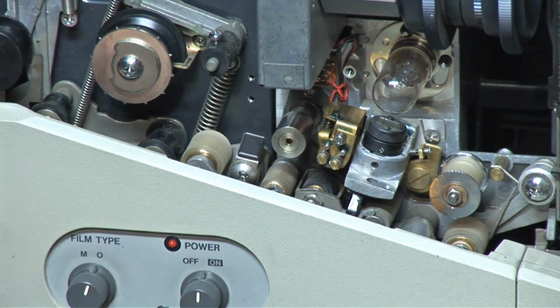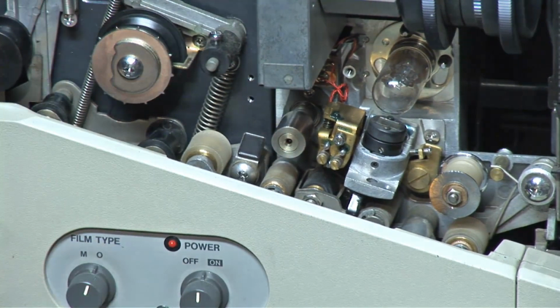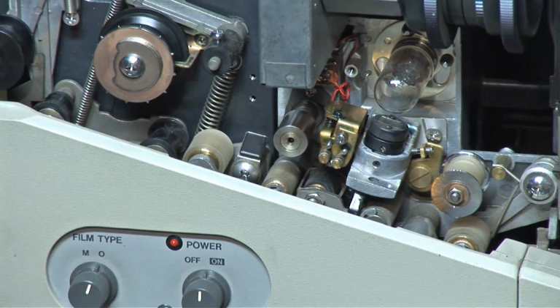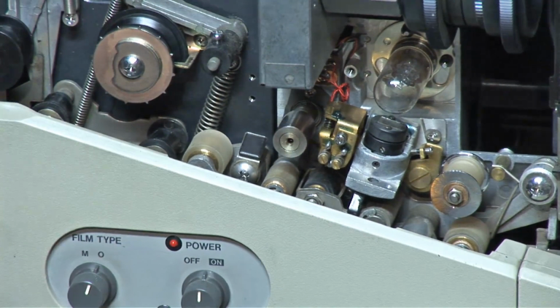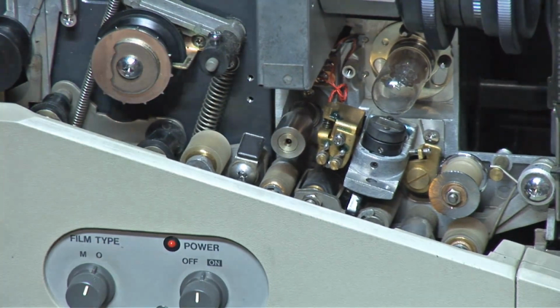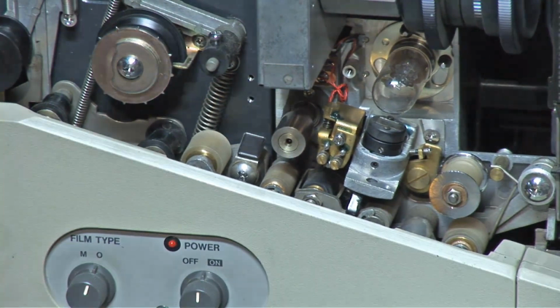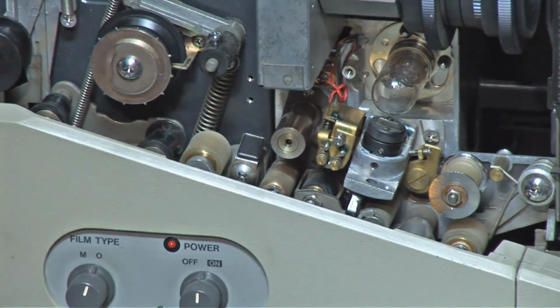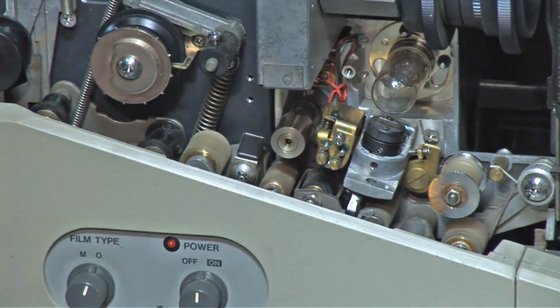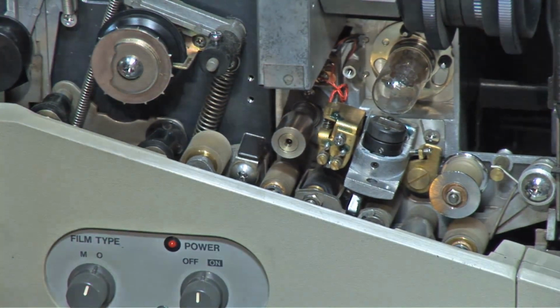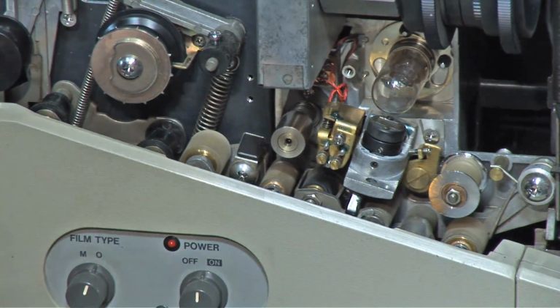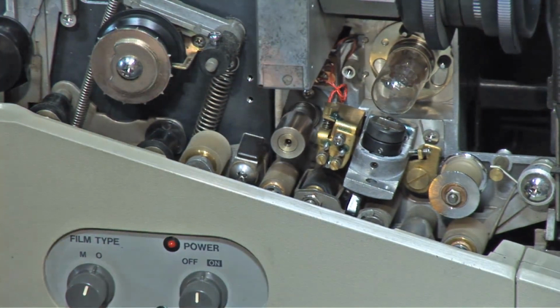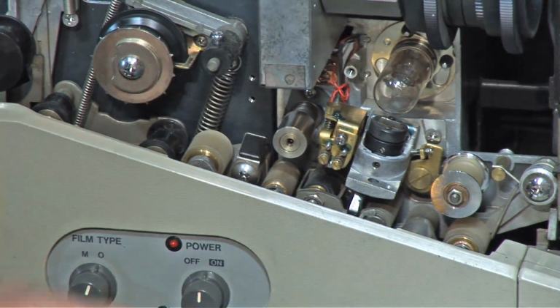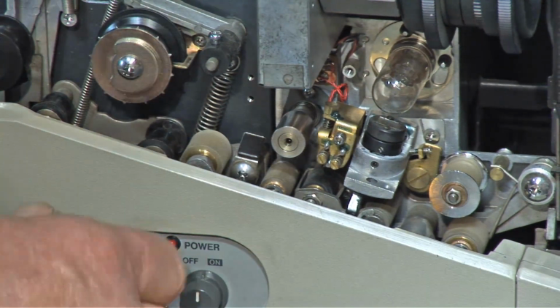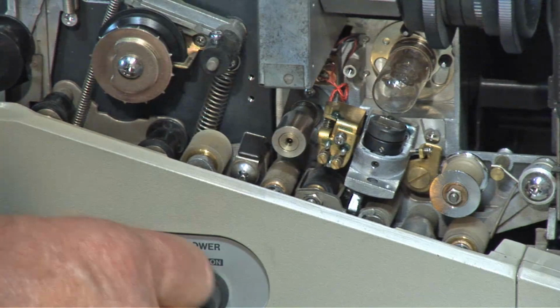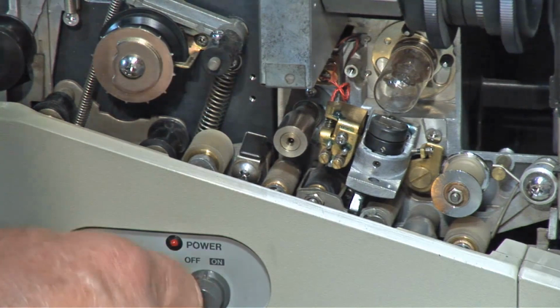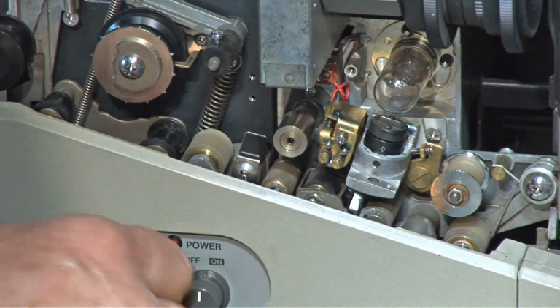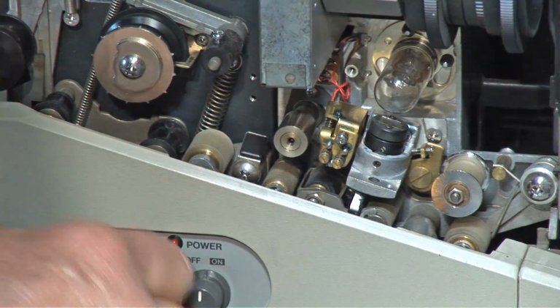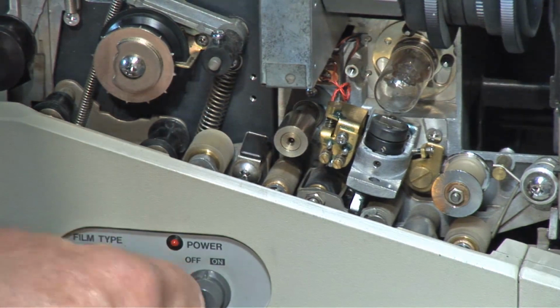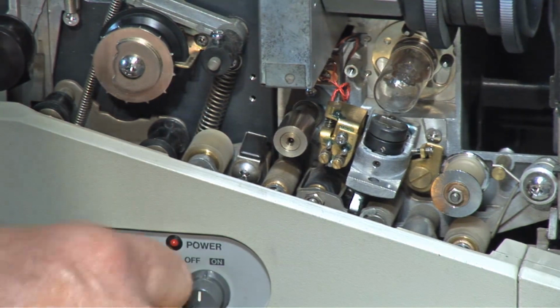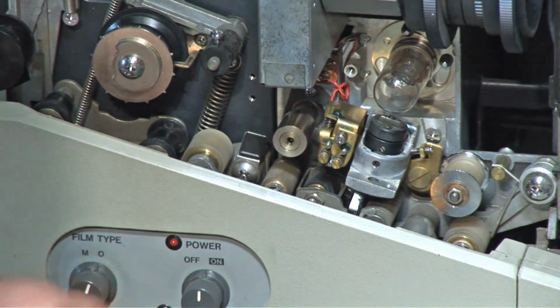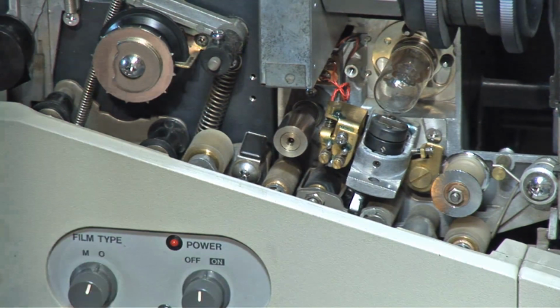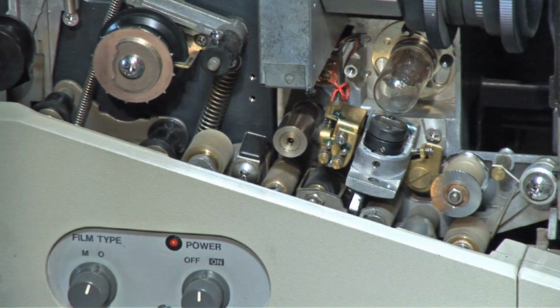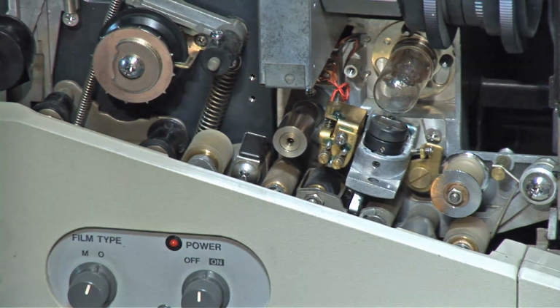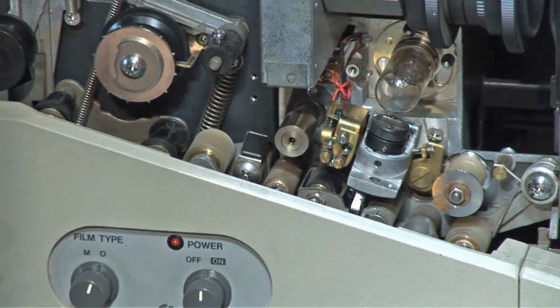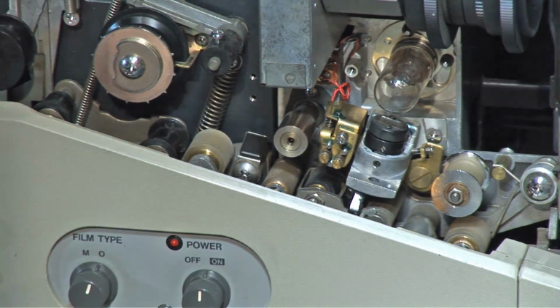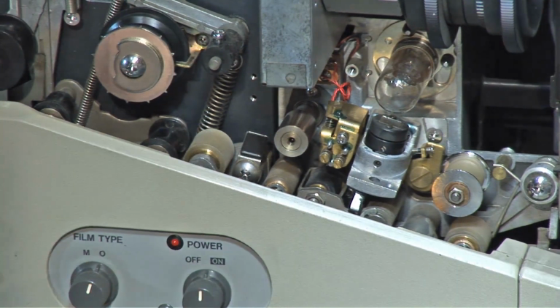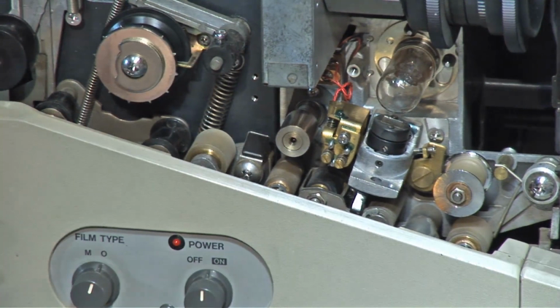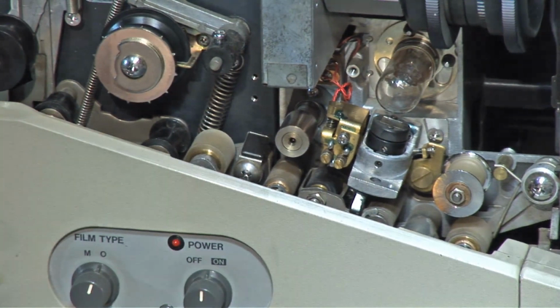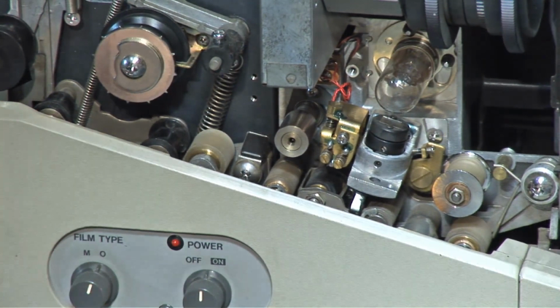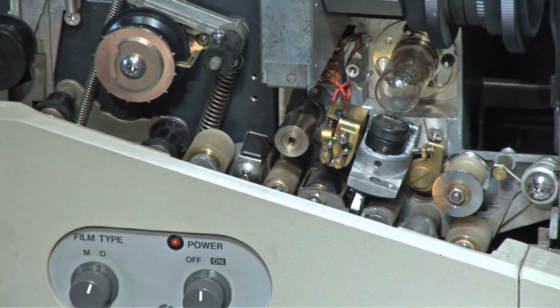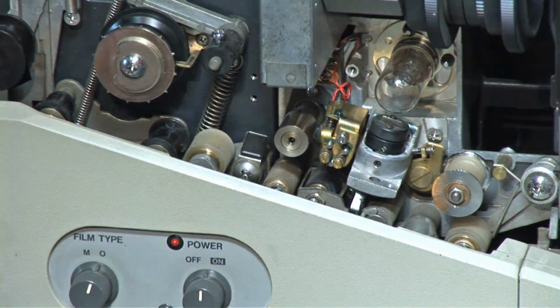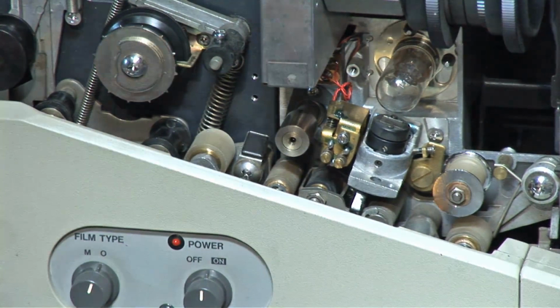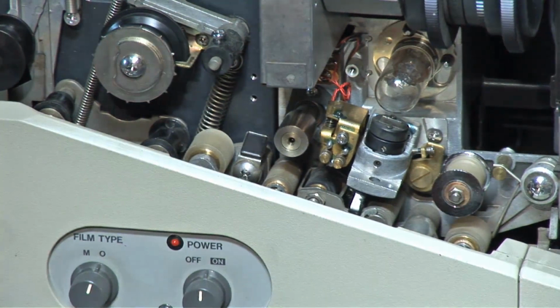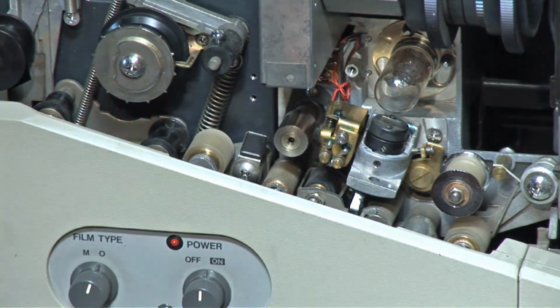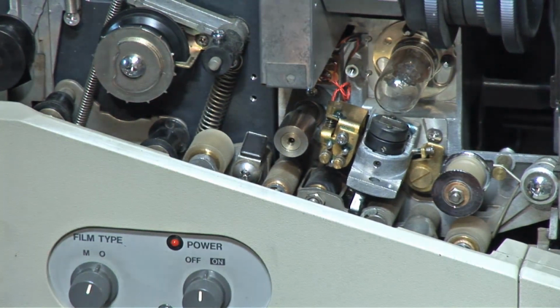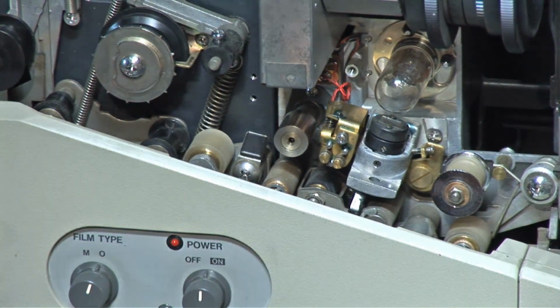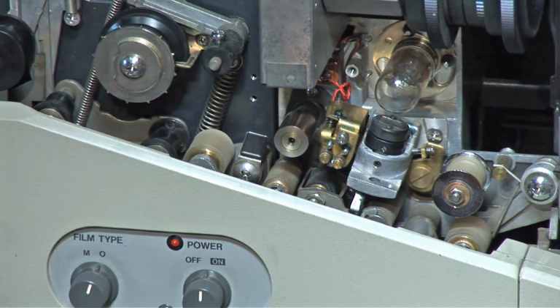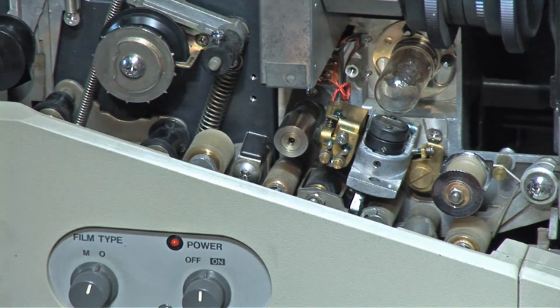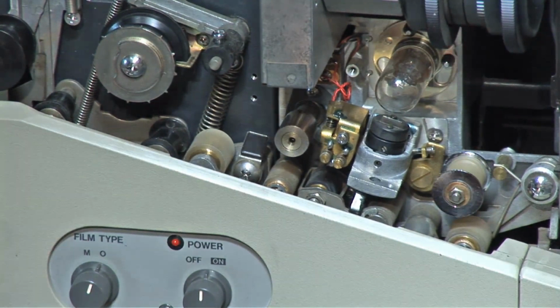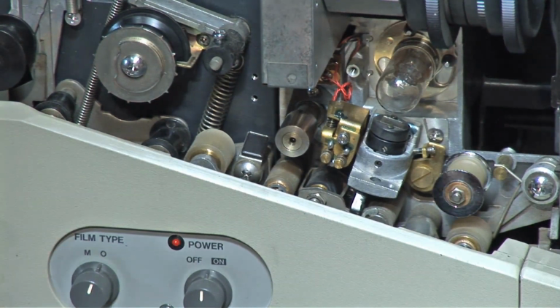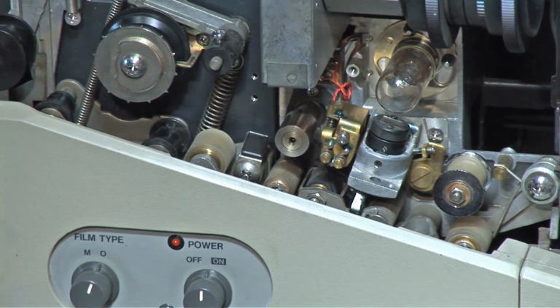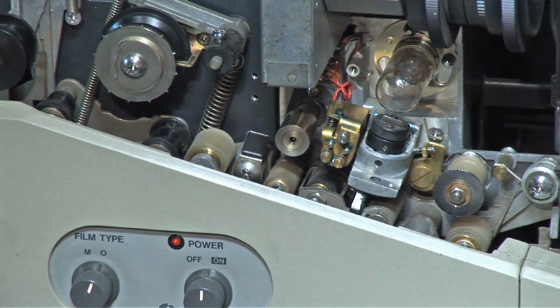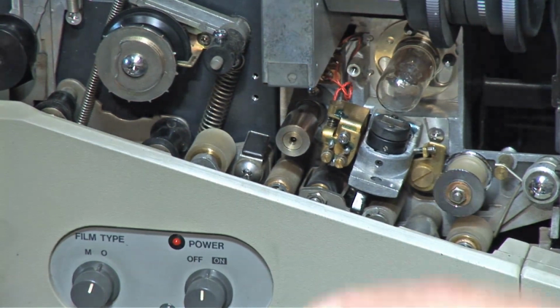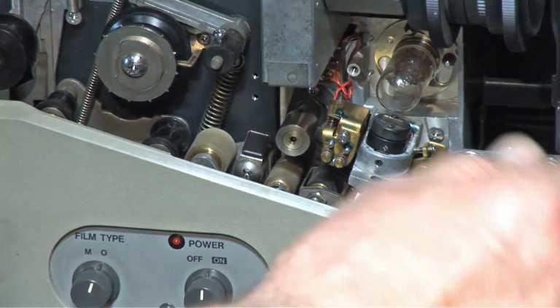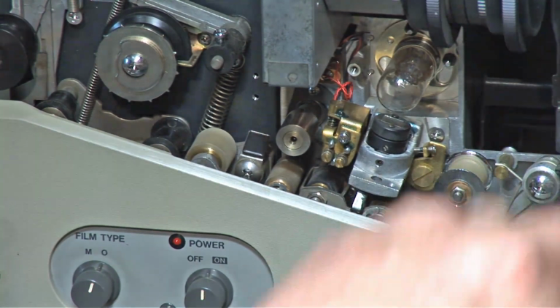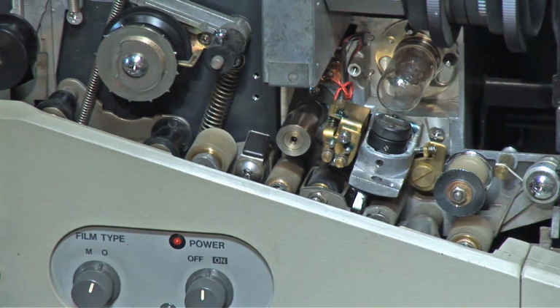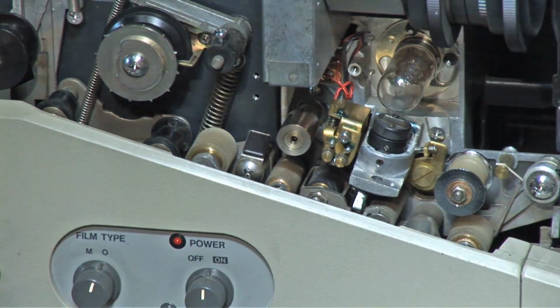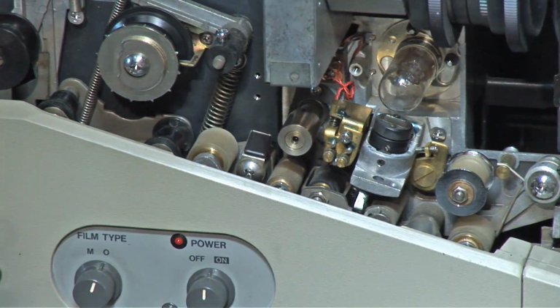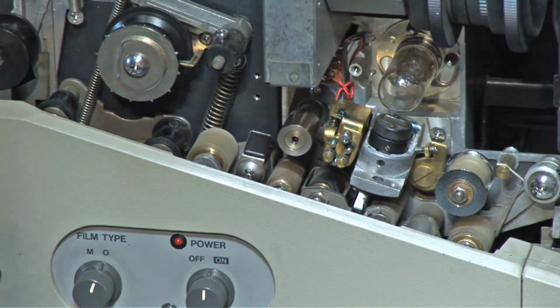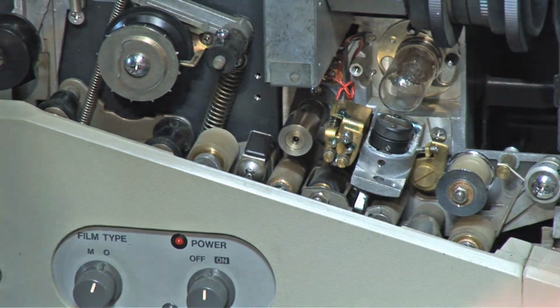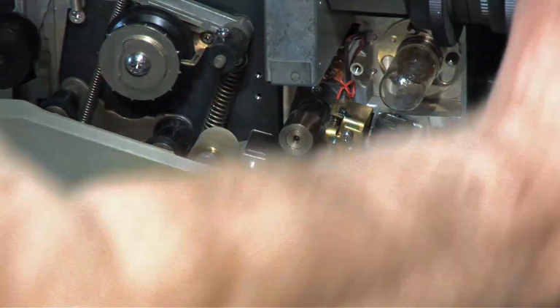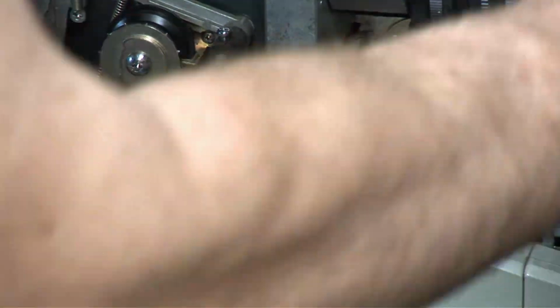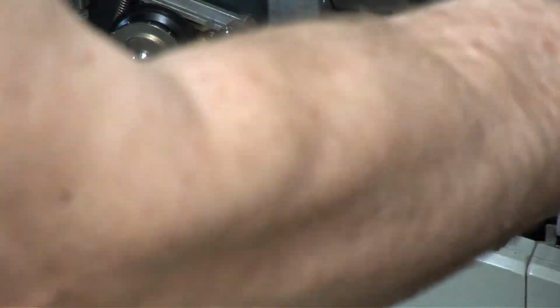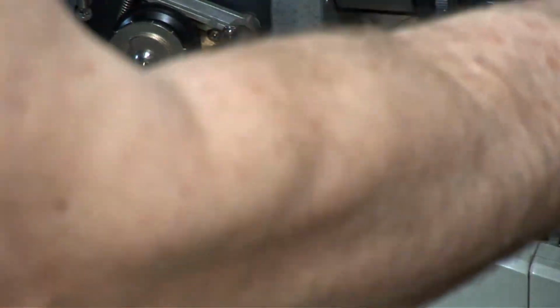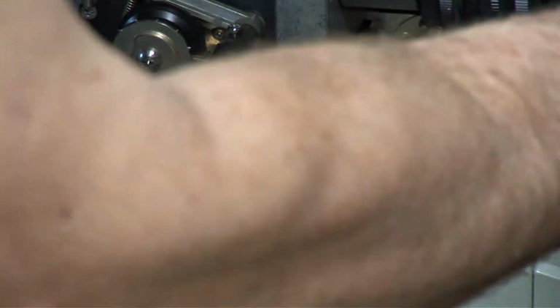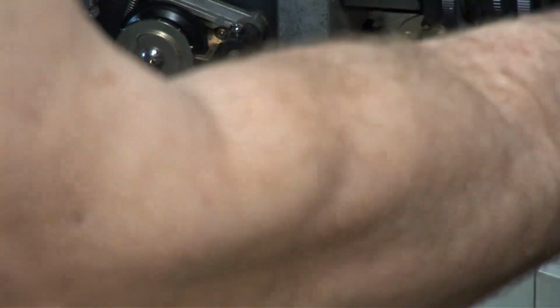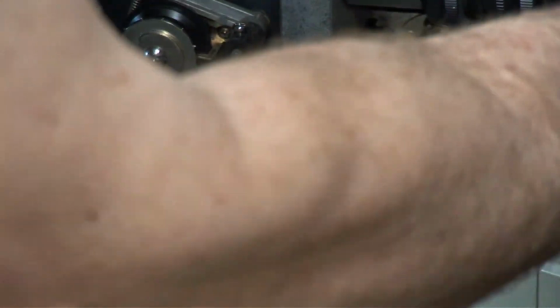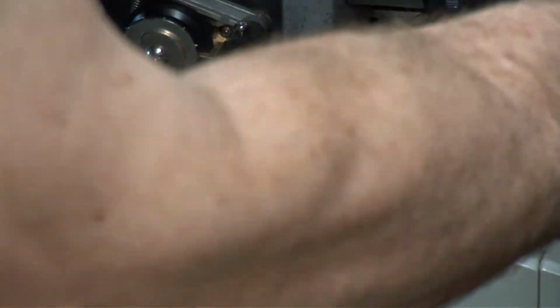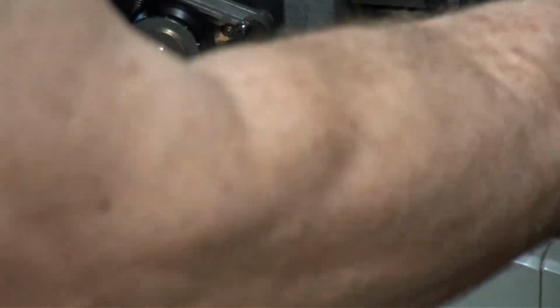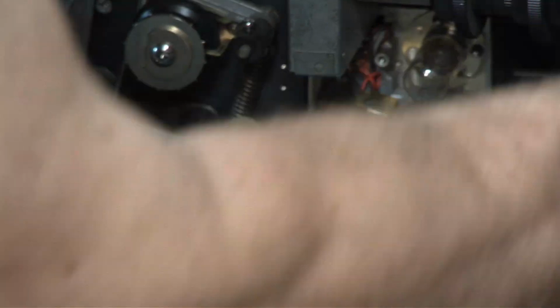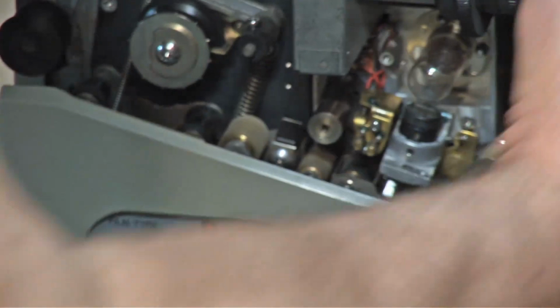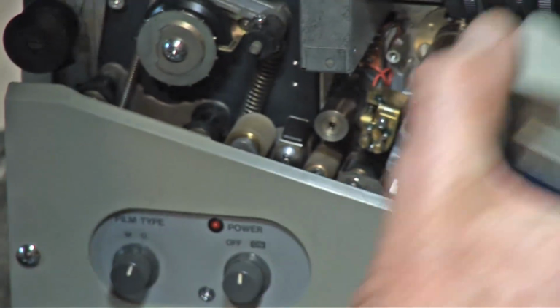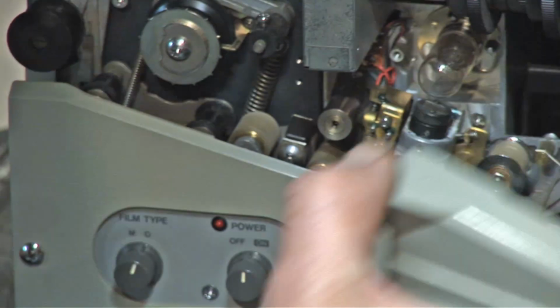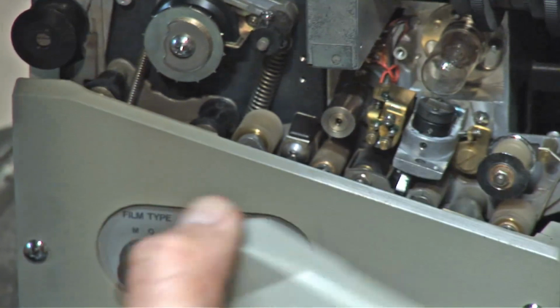It's actually pretty frozen, so we'll address that as we're going along. The first thing we're going to do is remove all the covers.